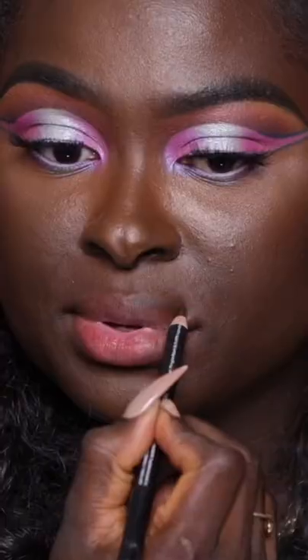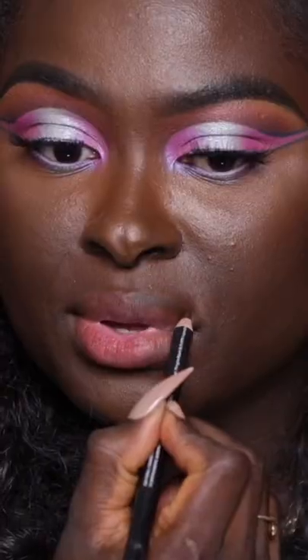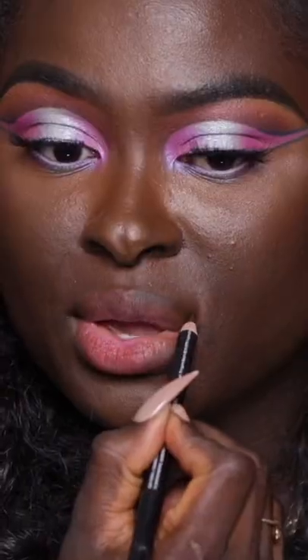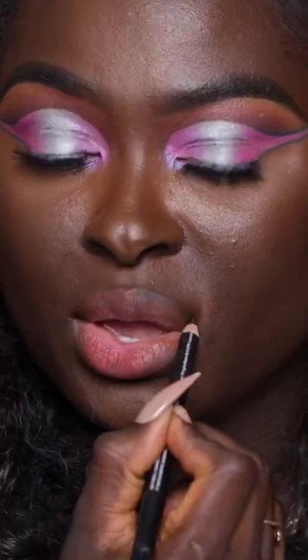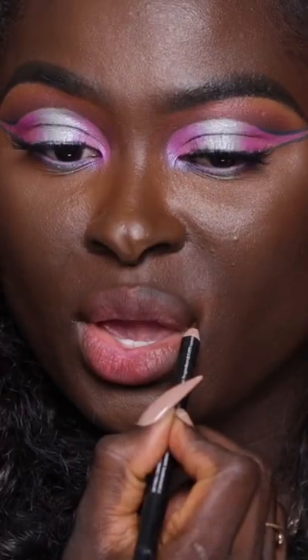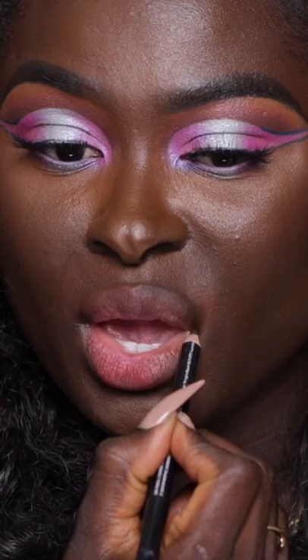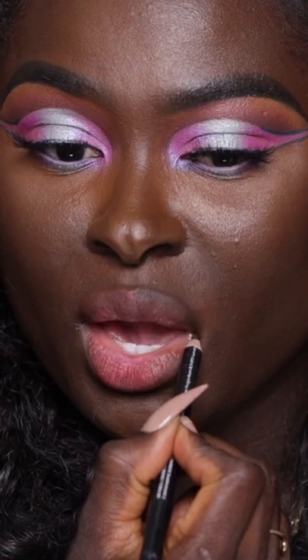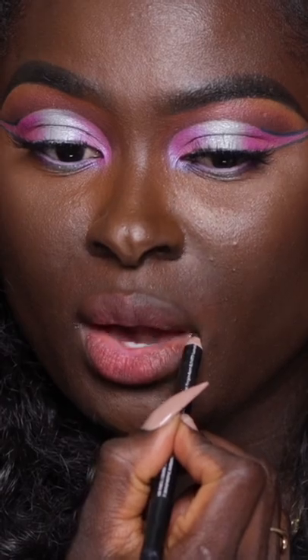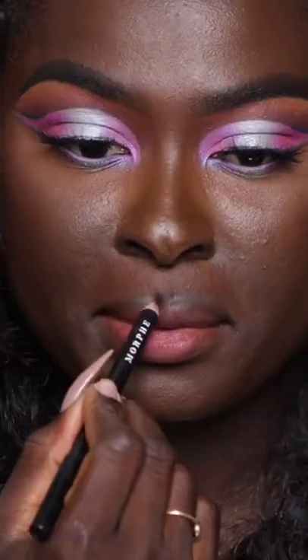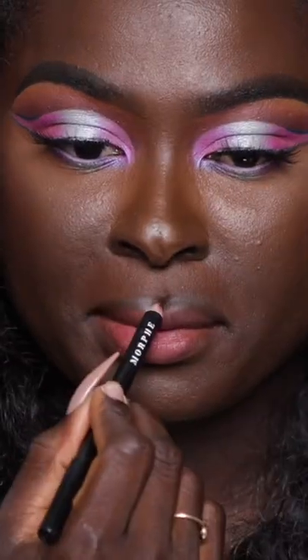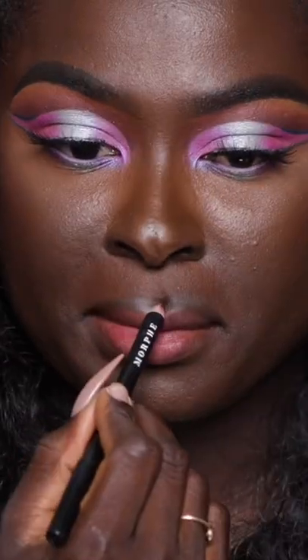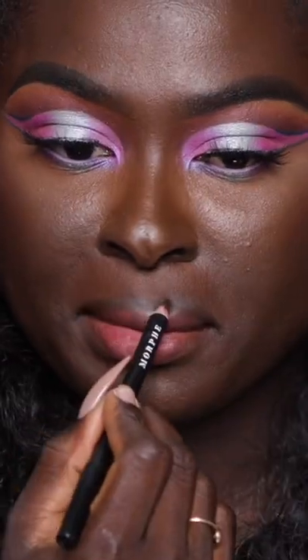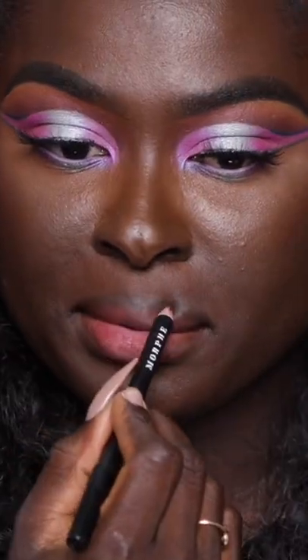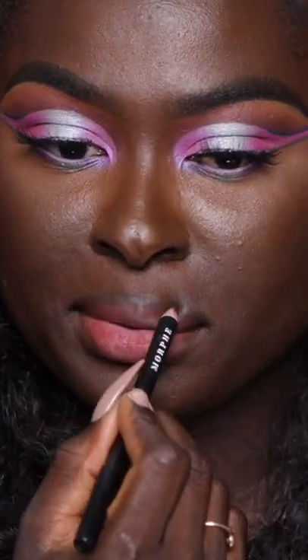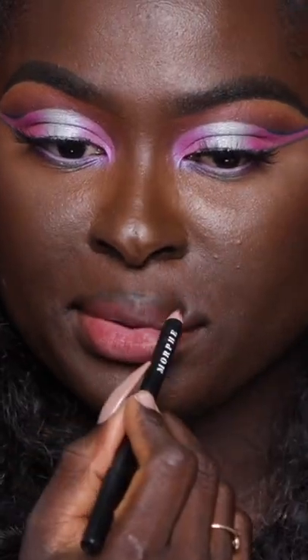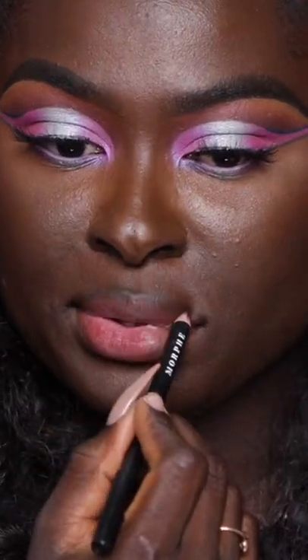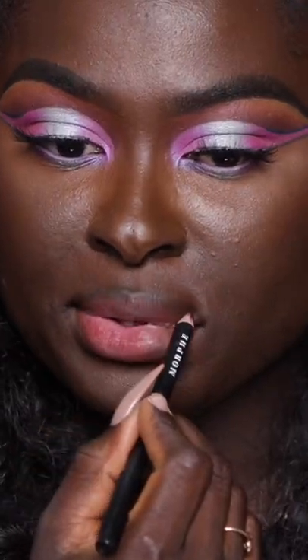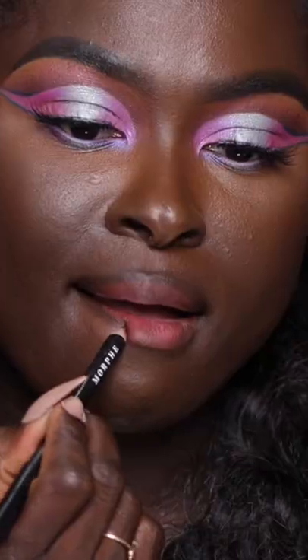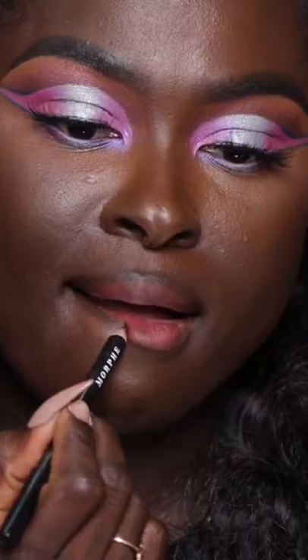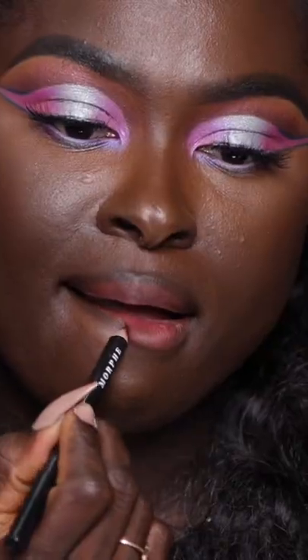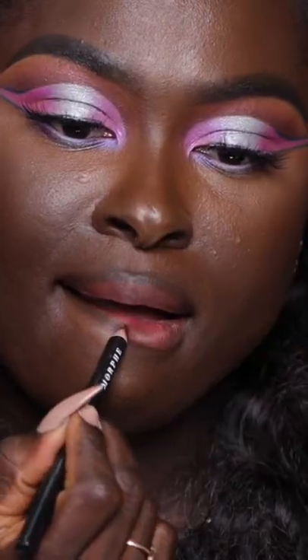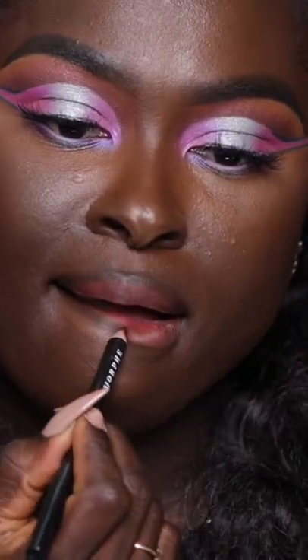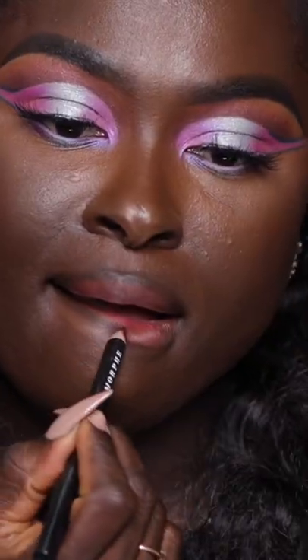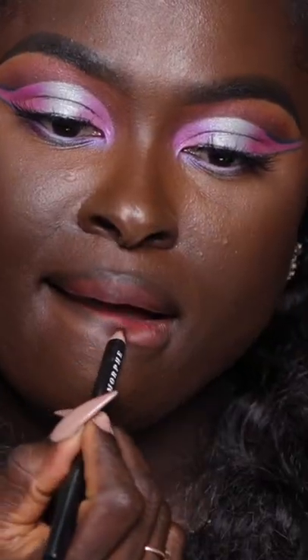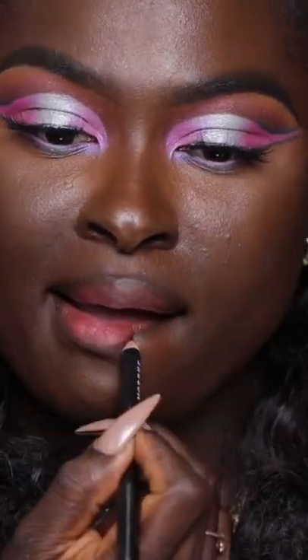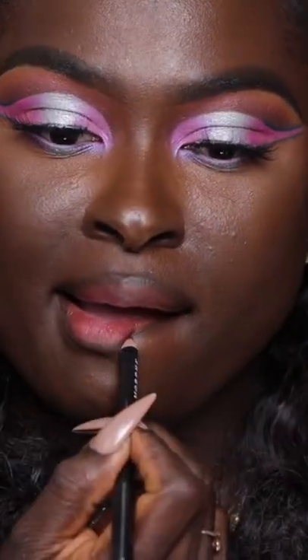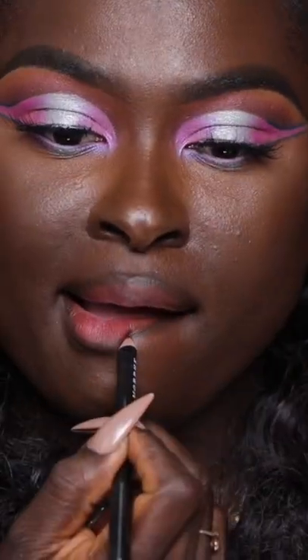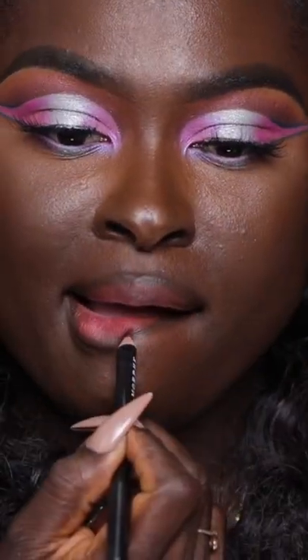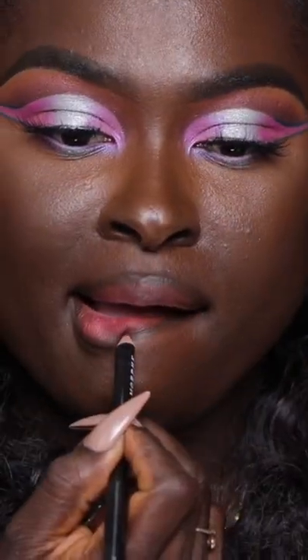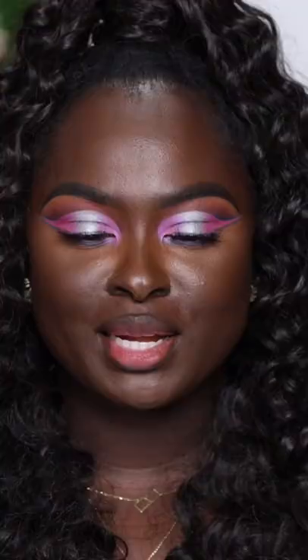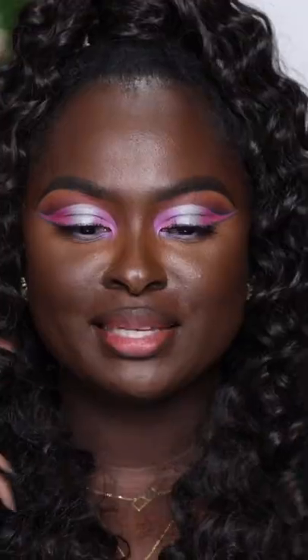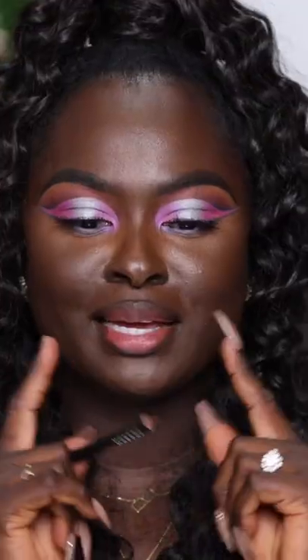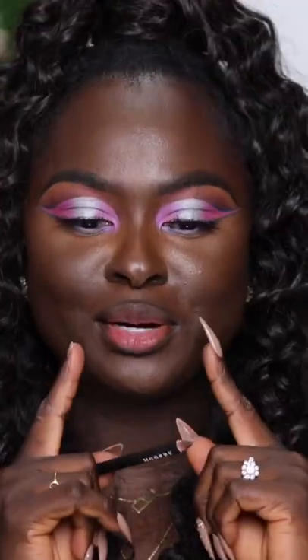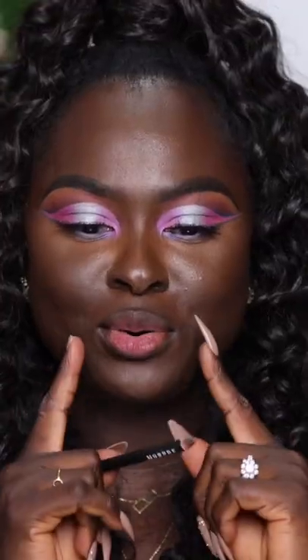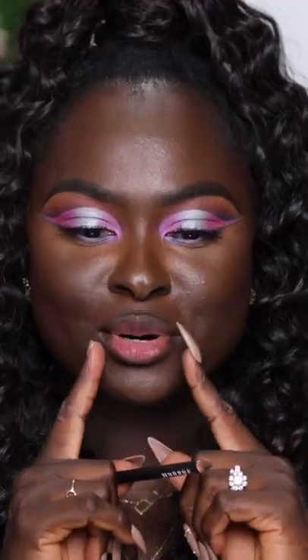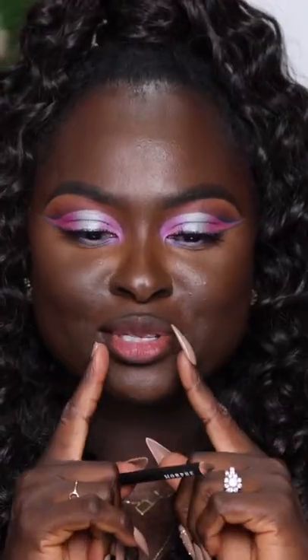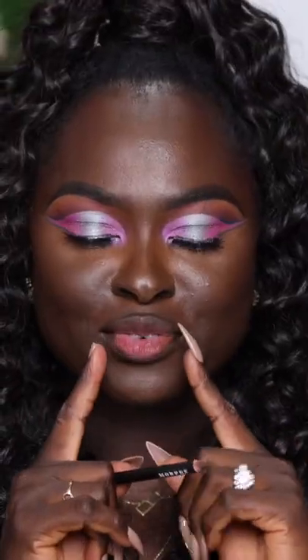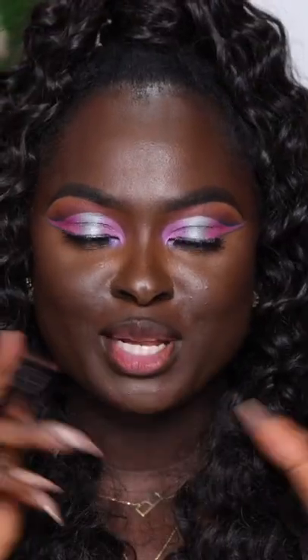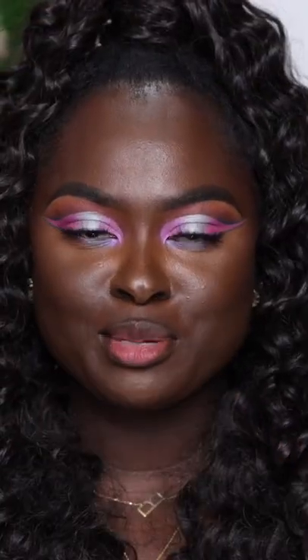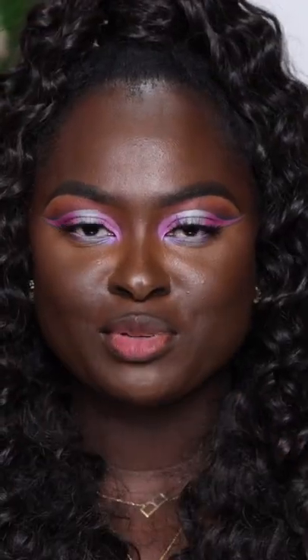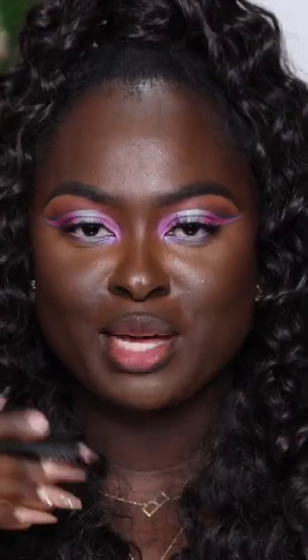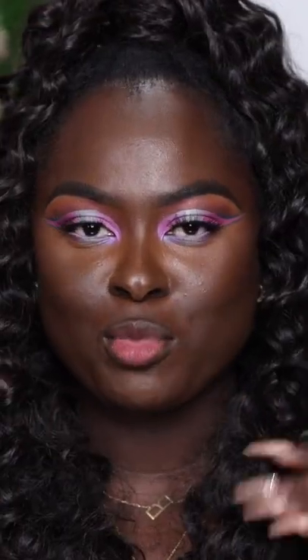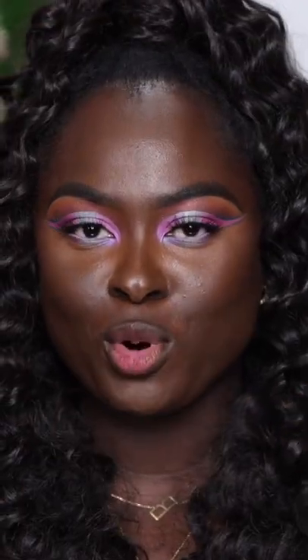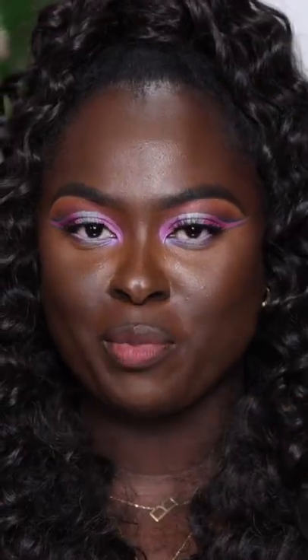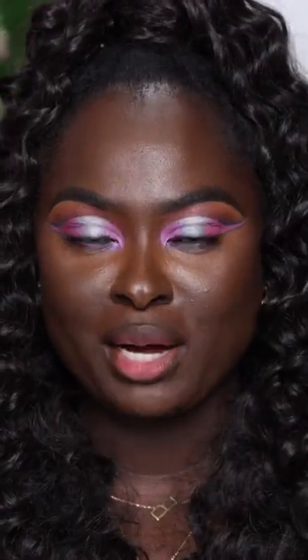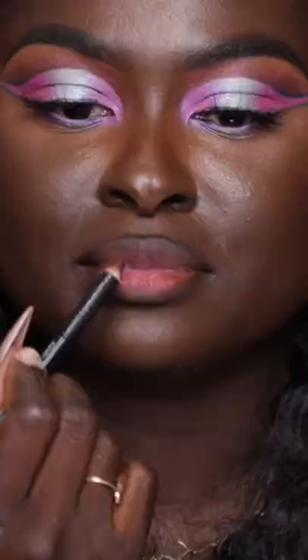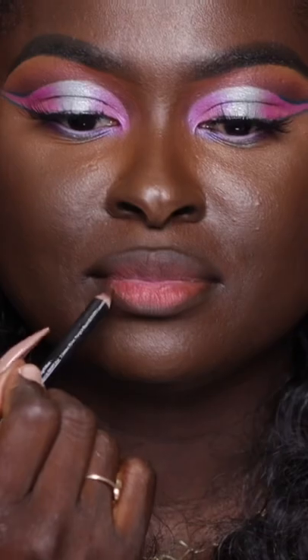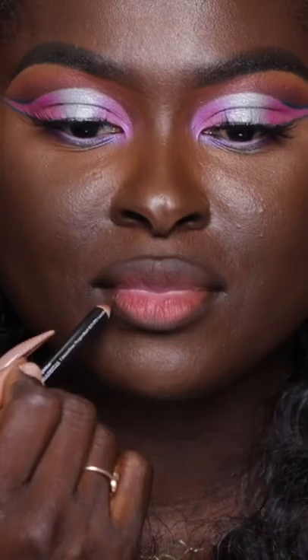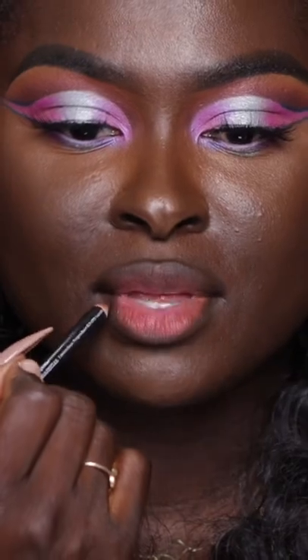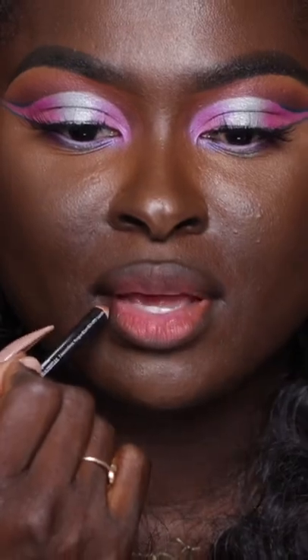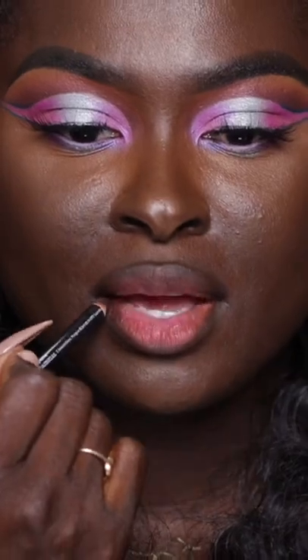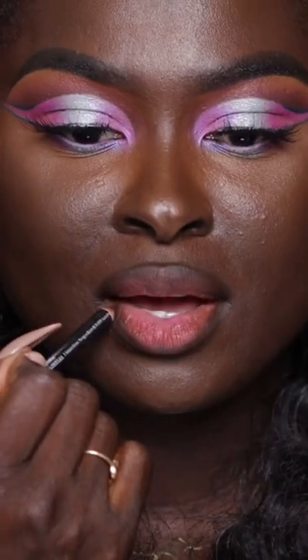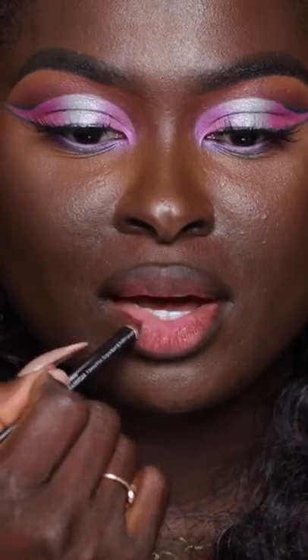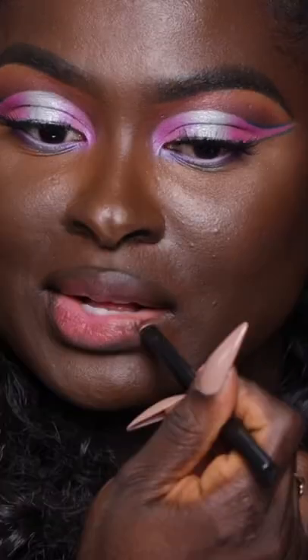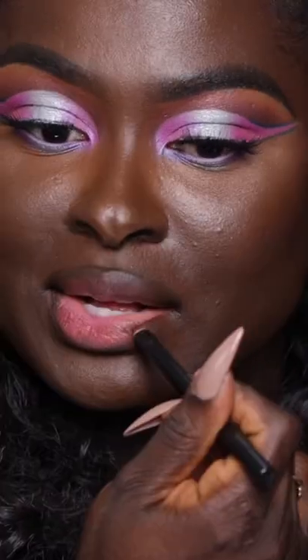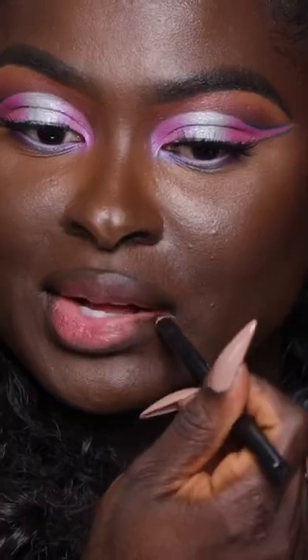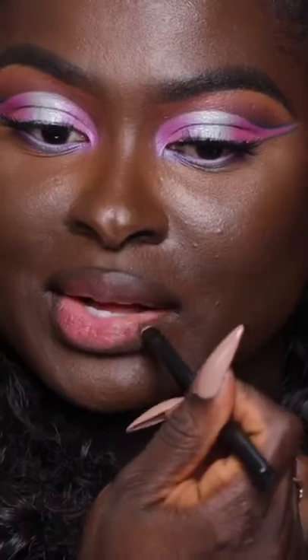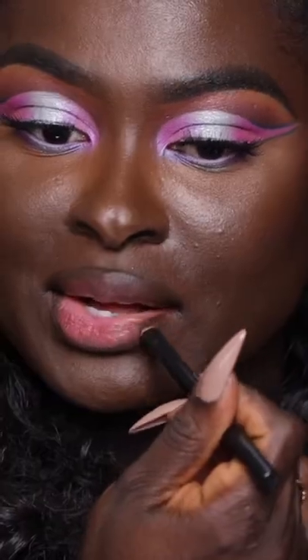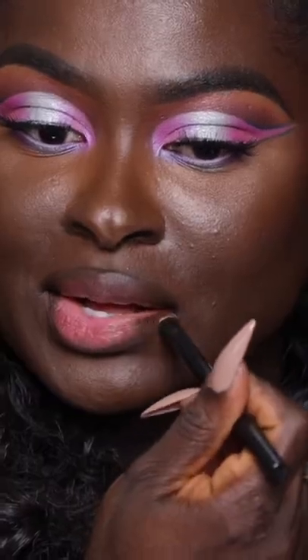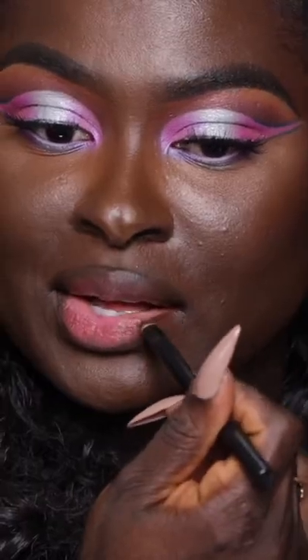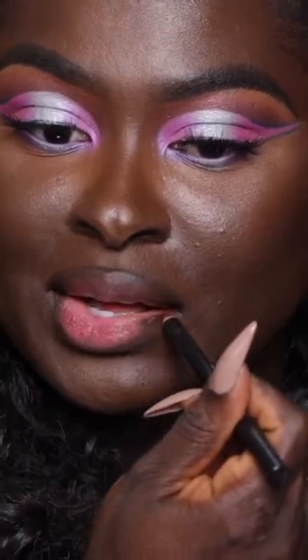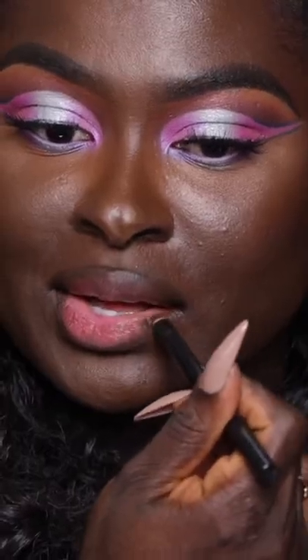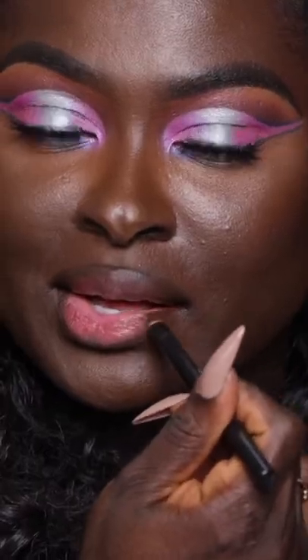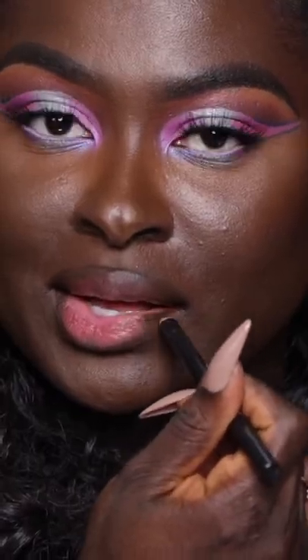First I'm going to line my lips with a dark brown lip liner. Line the inner corners of our lips for that more pouty look. Also, pretend you don't see that I lost a nail.